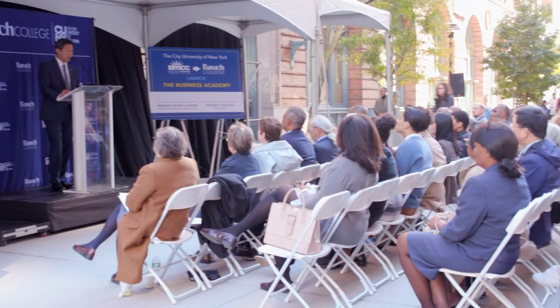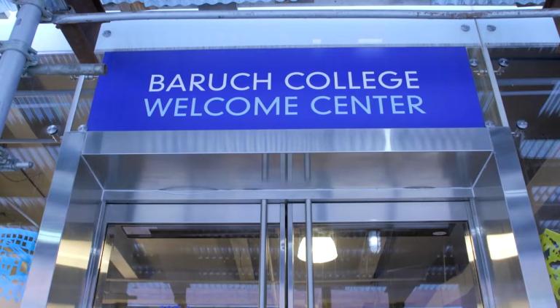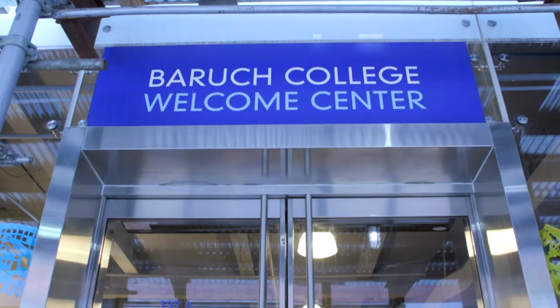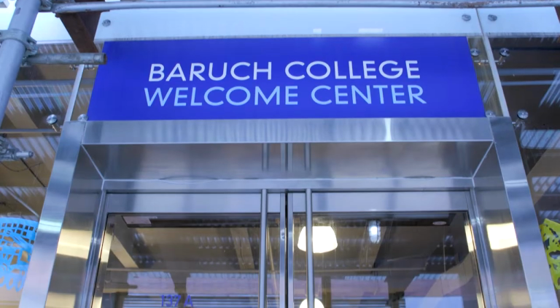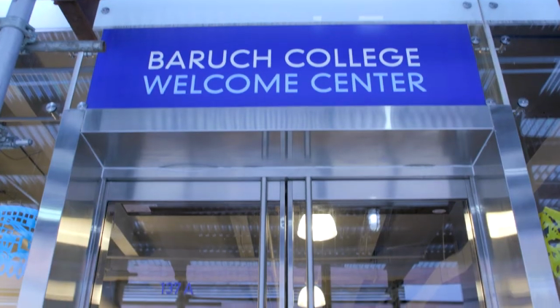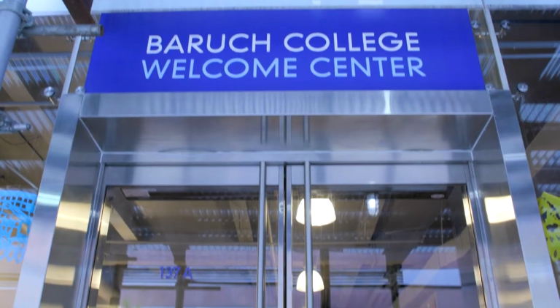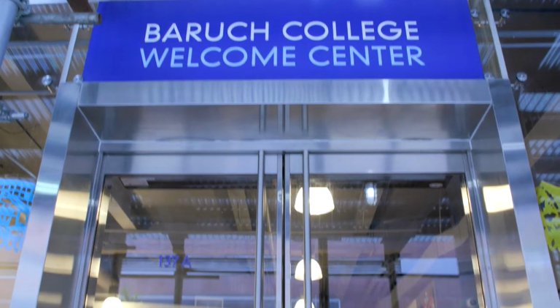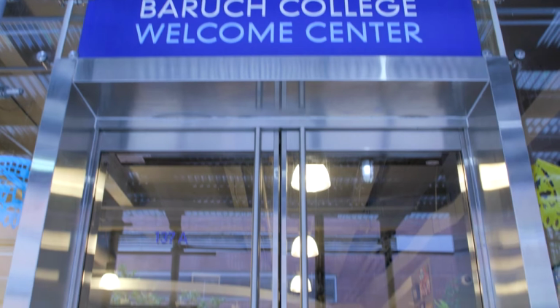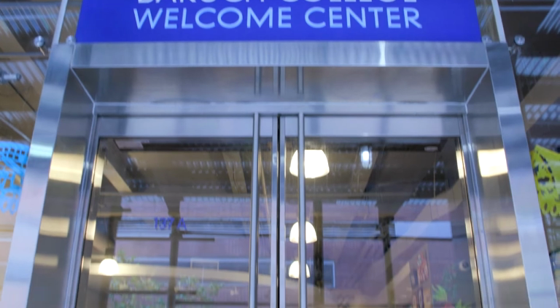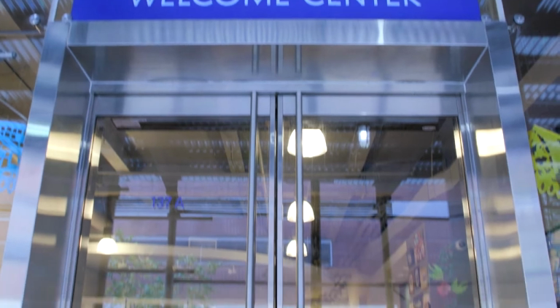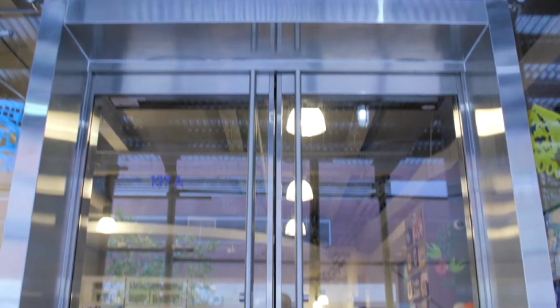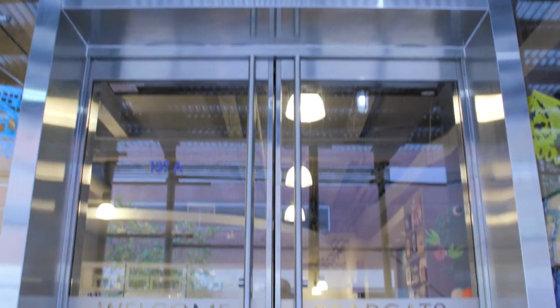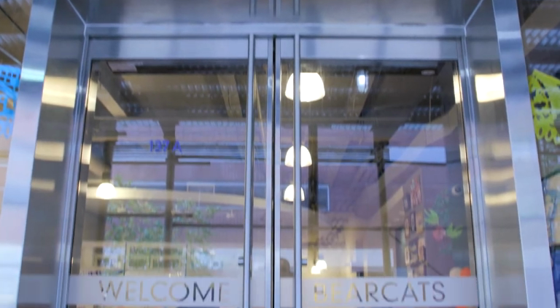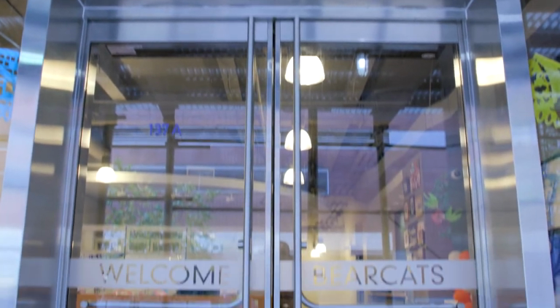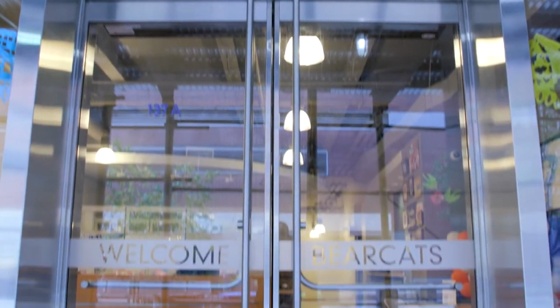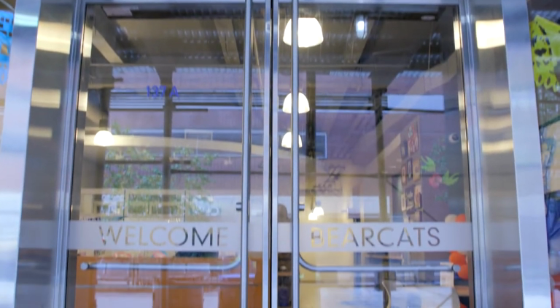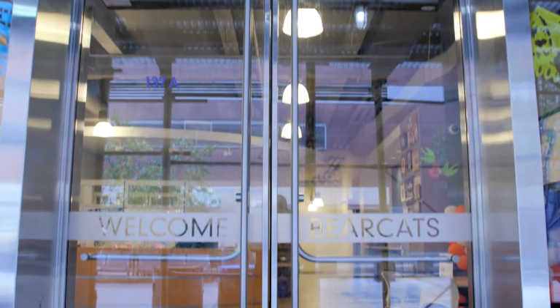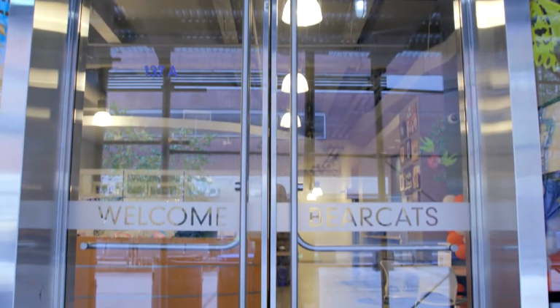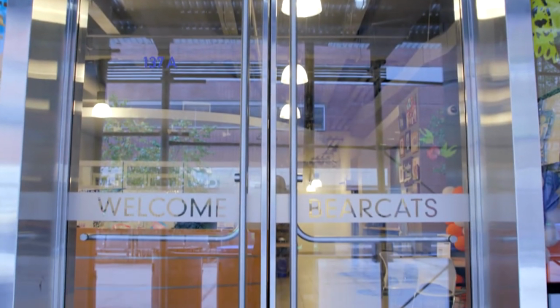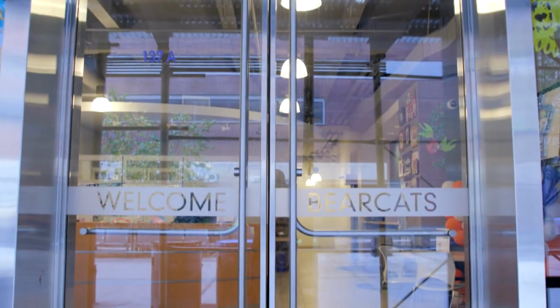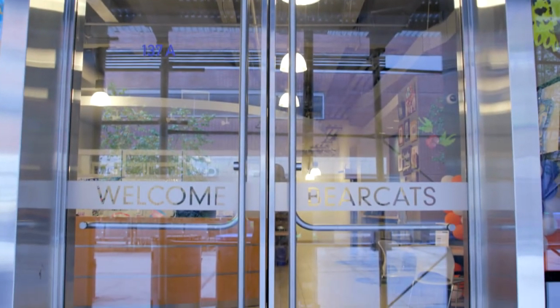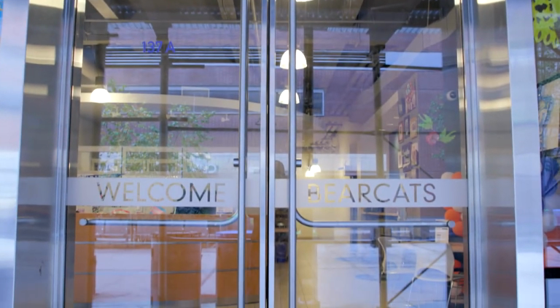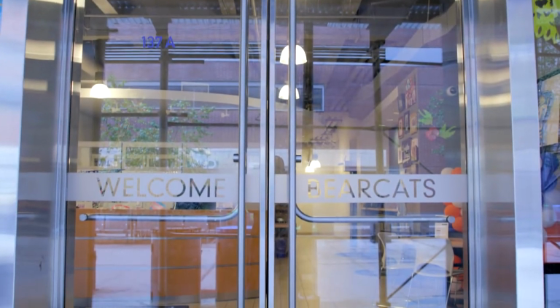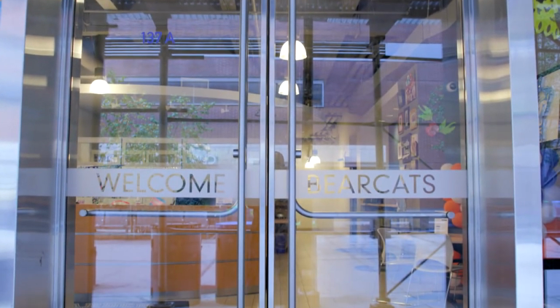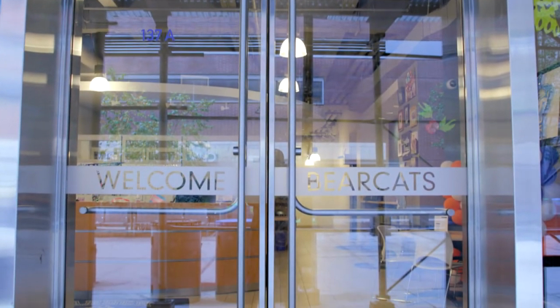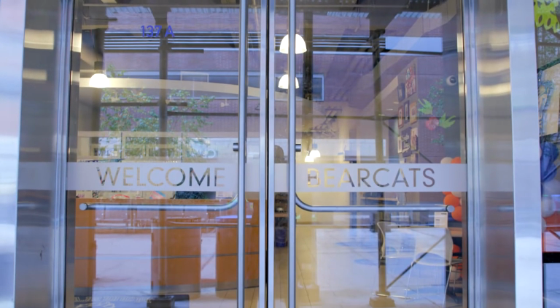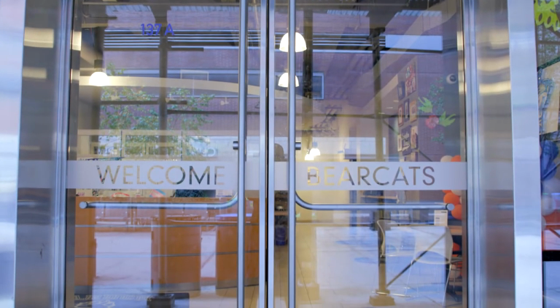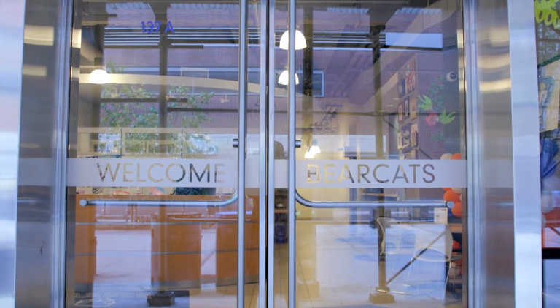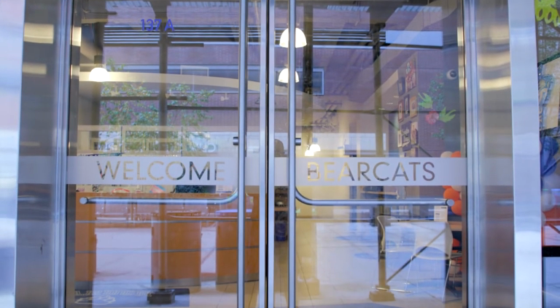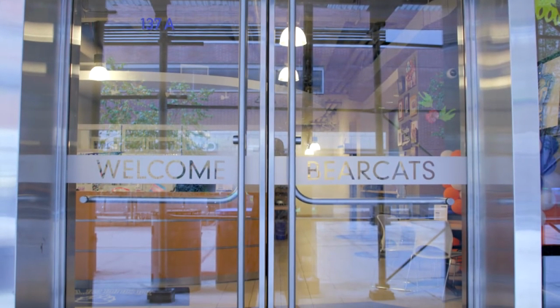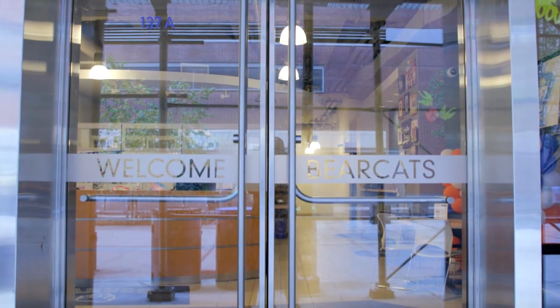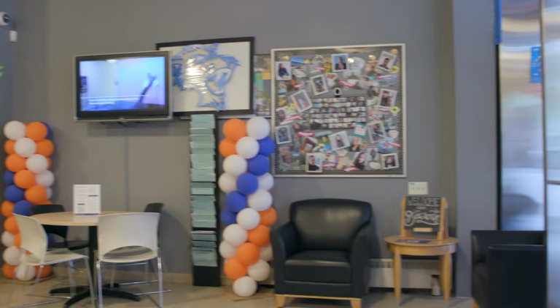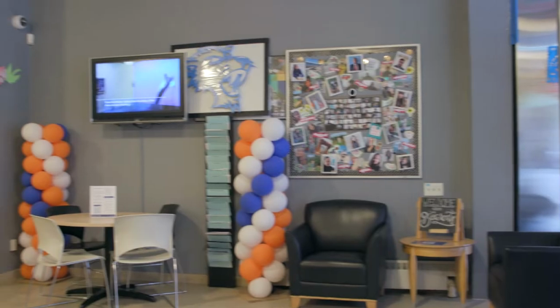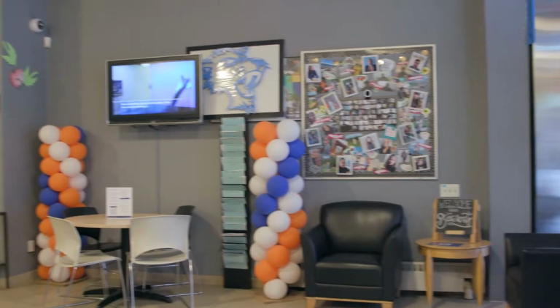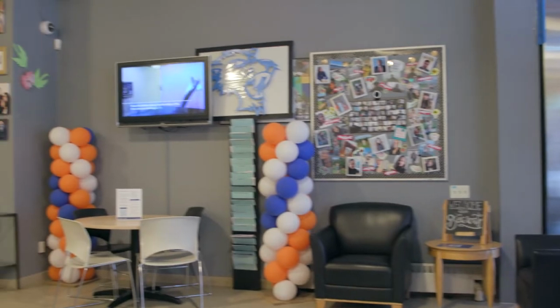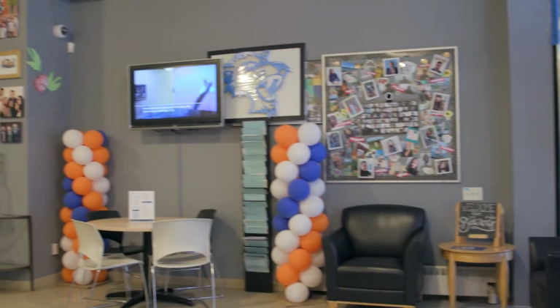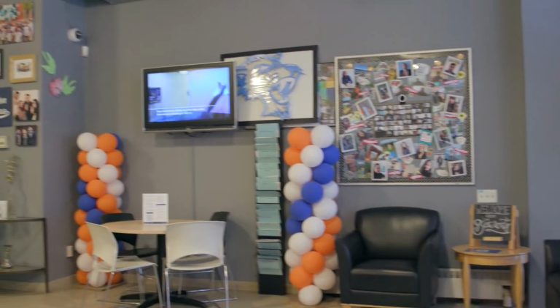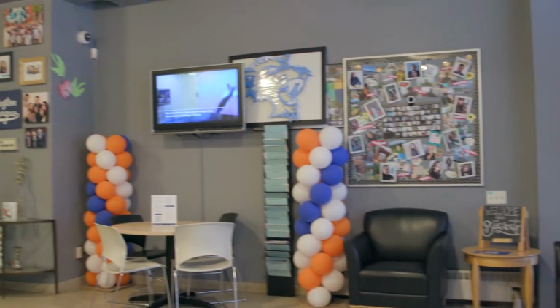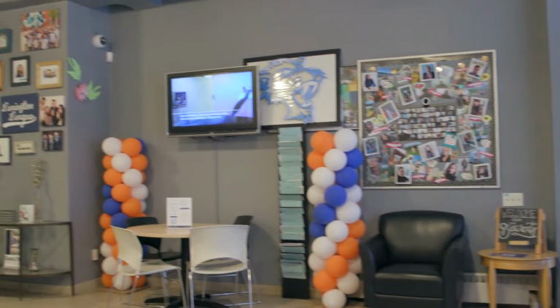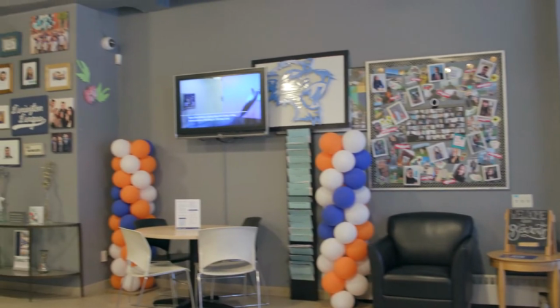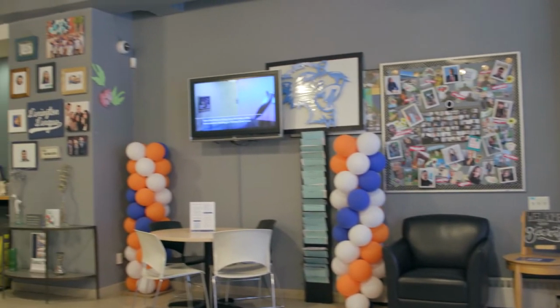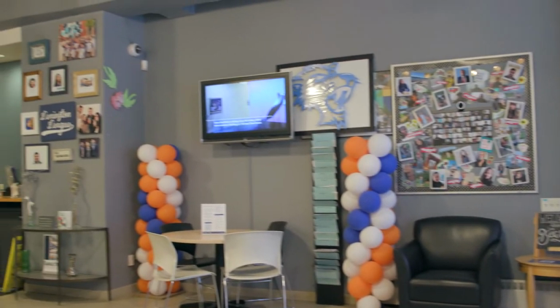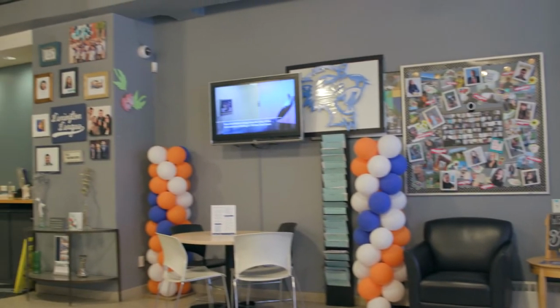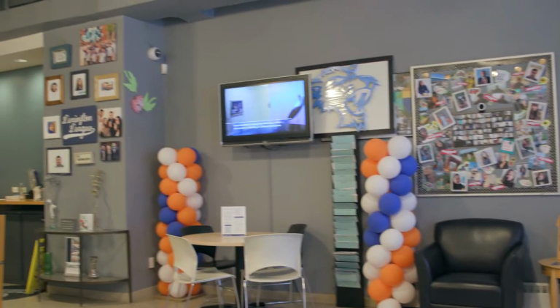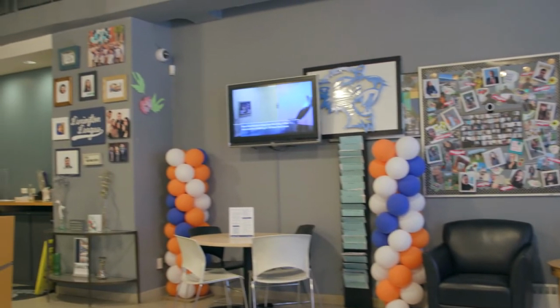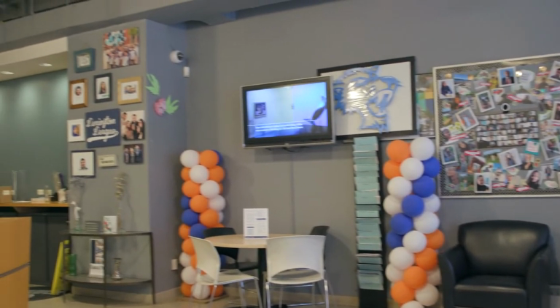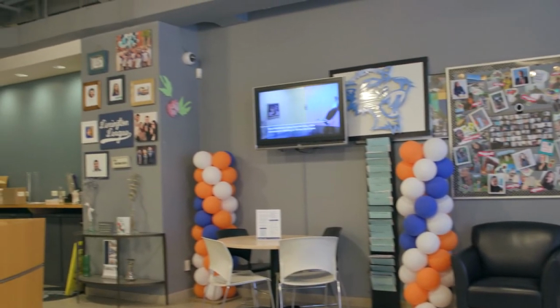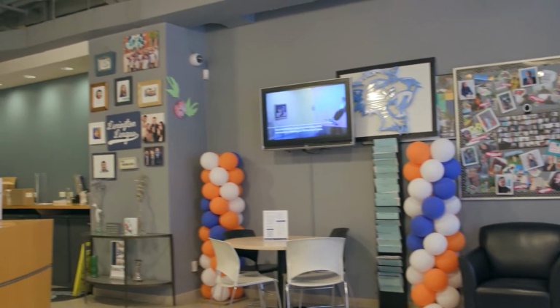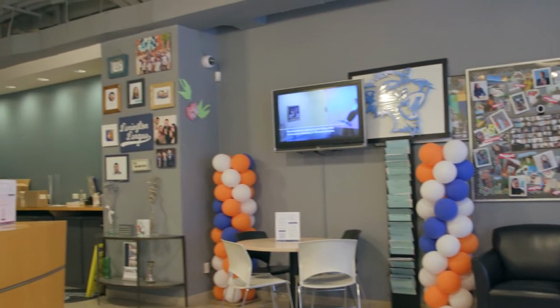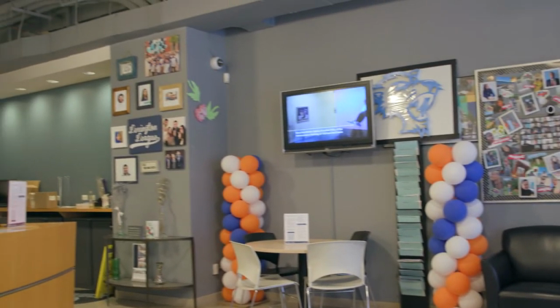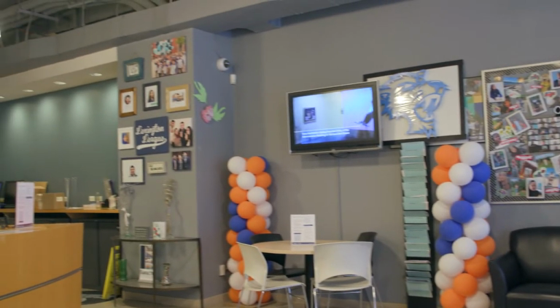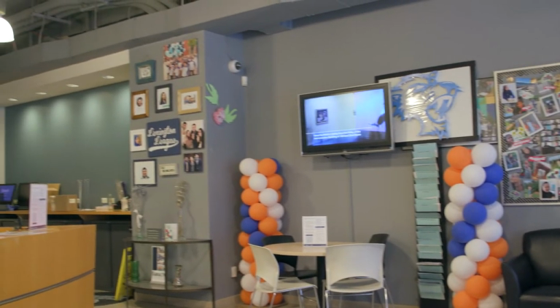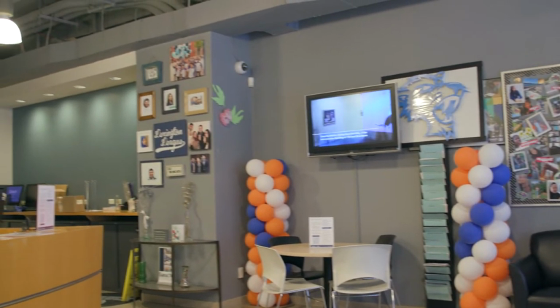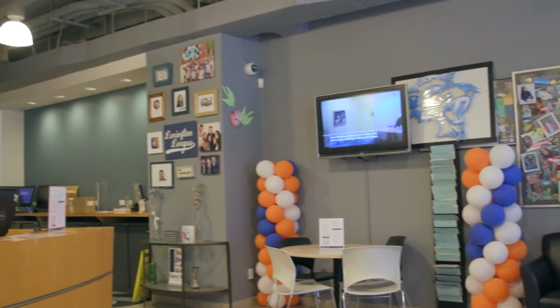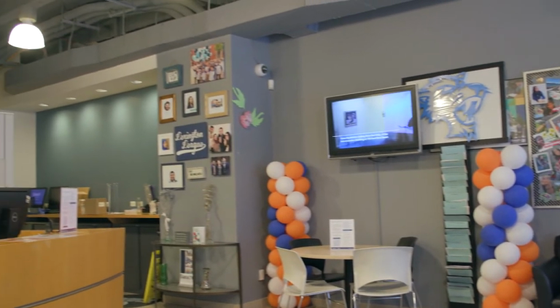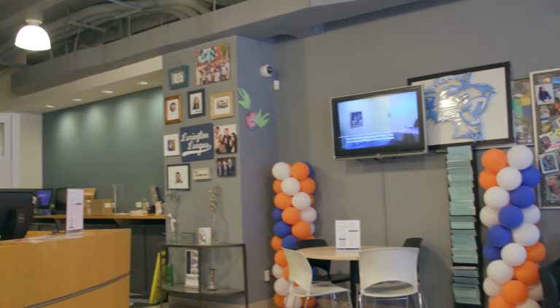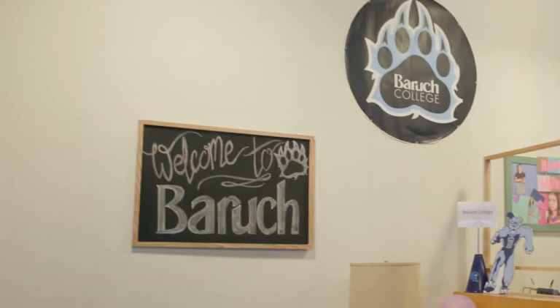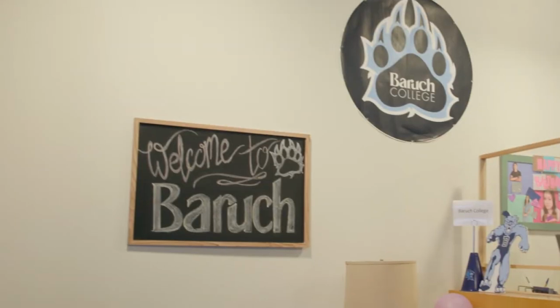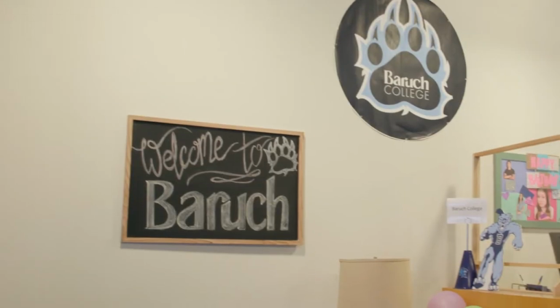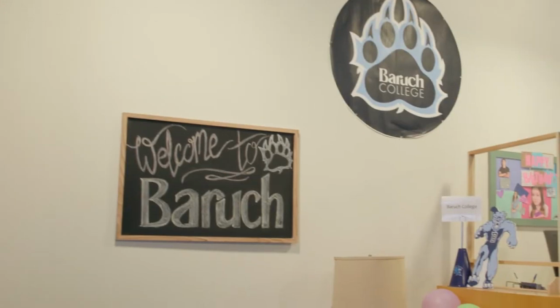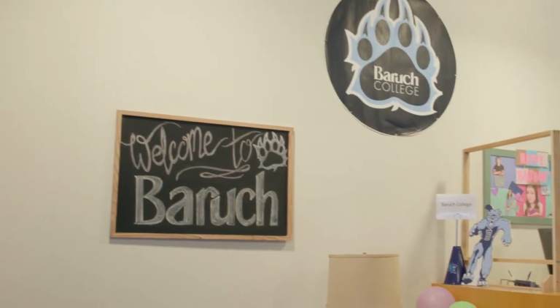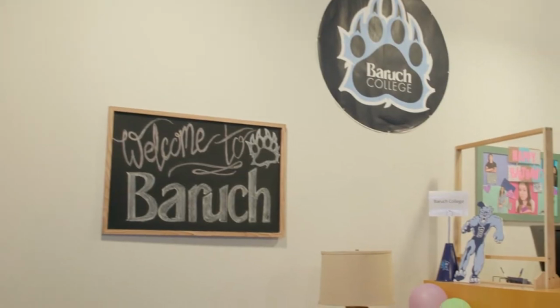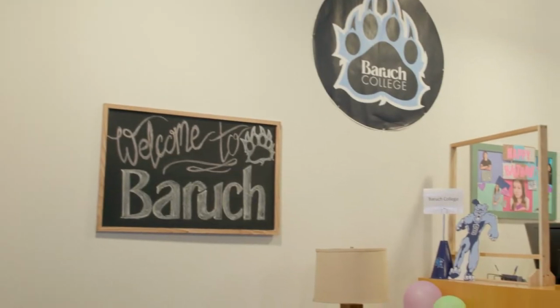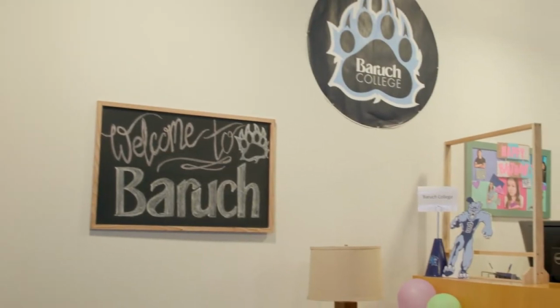Also on the plaza is the Welcome Centre, where you can sign up for an in-person tour or get your admissions questions answered.